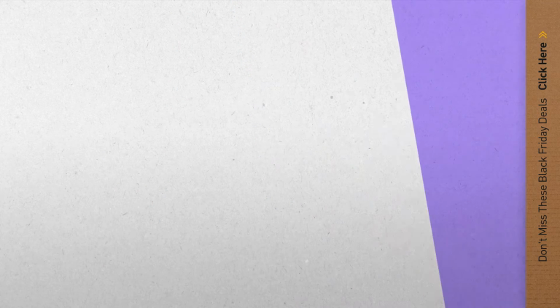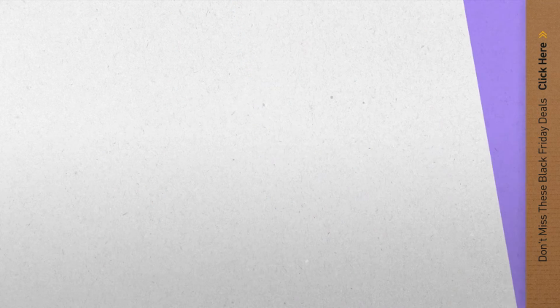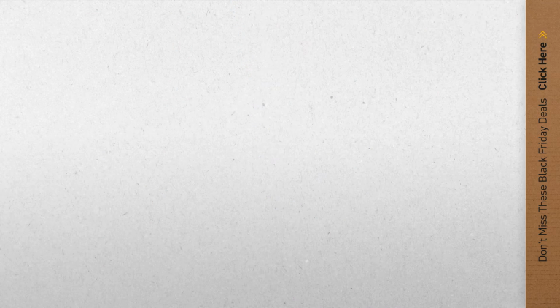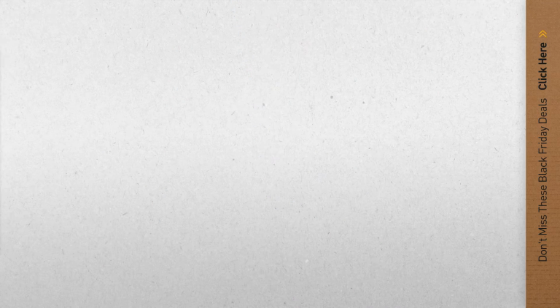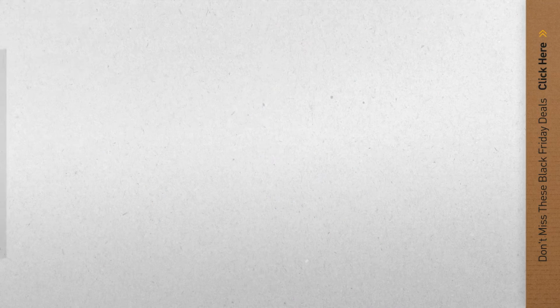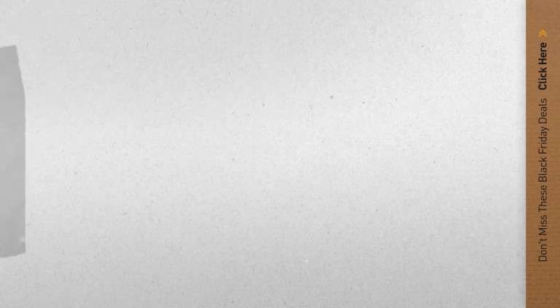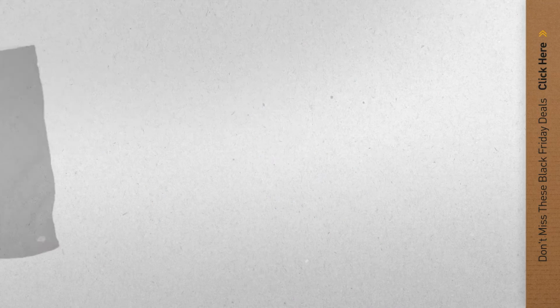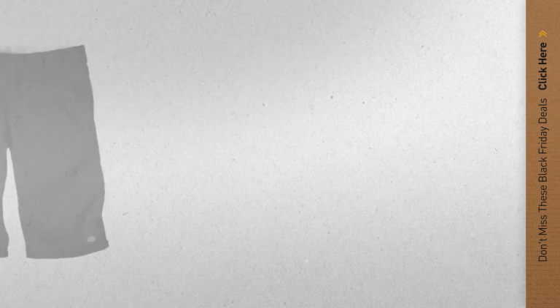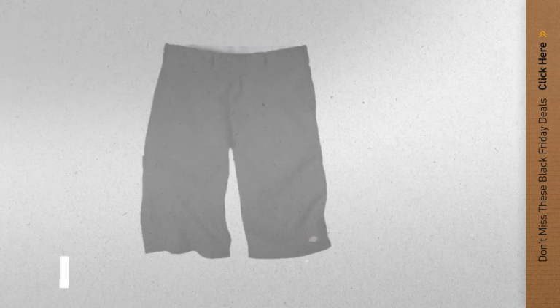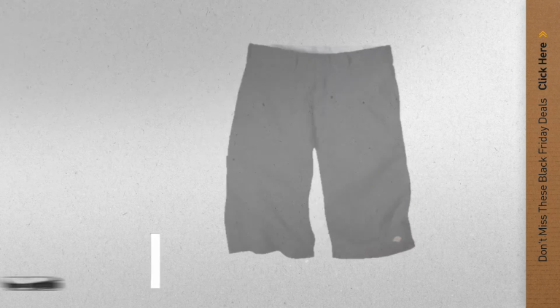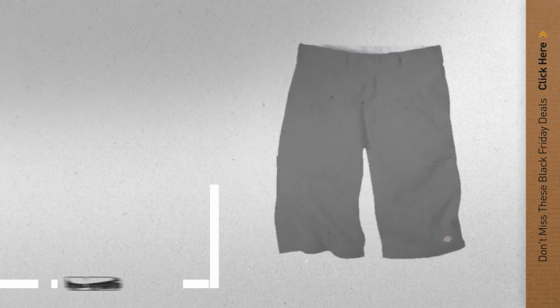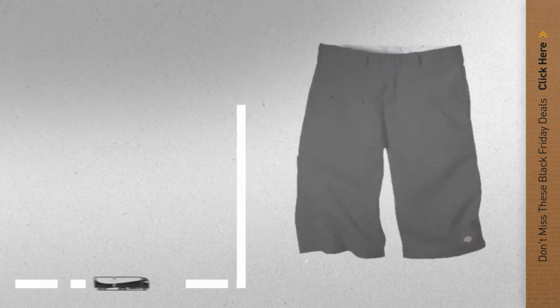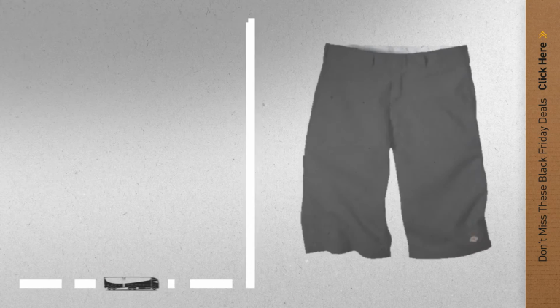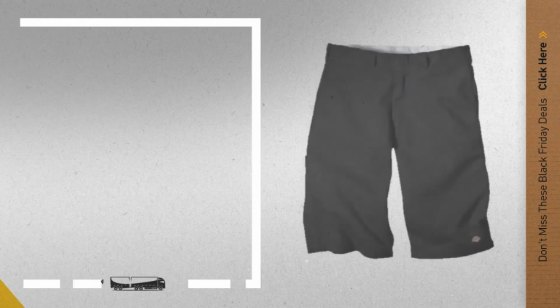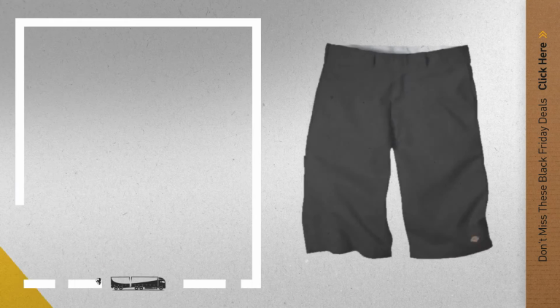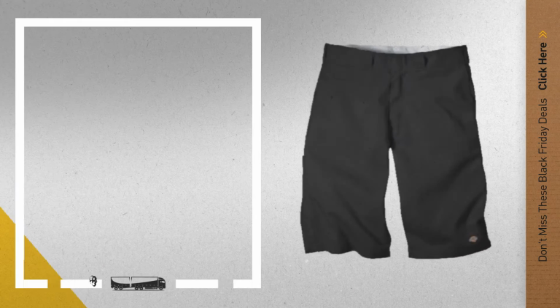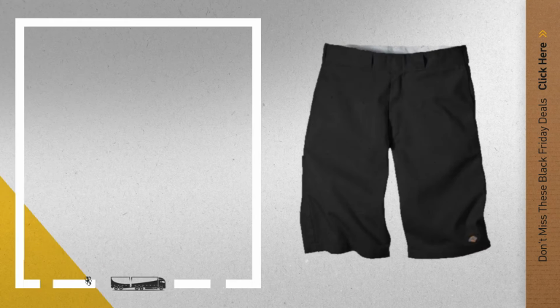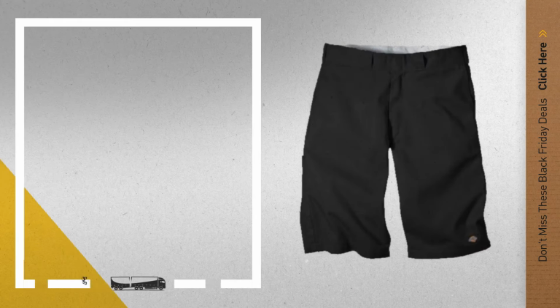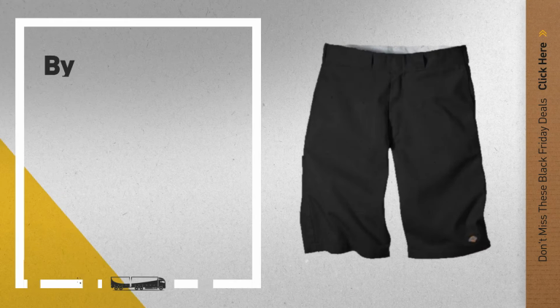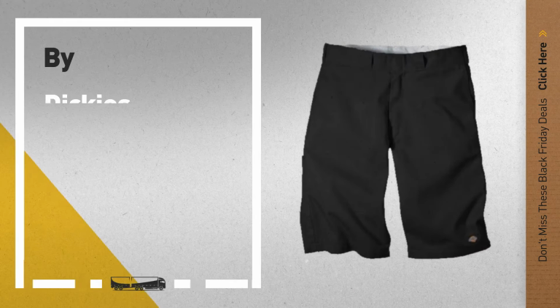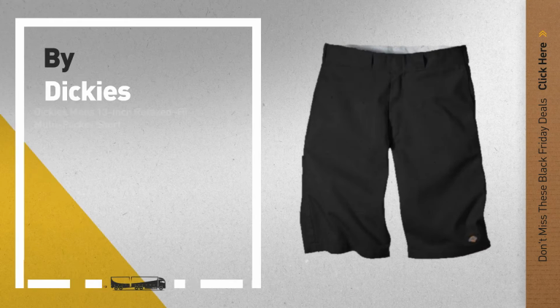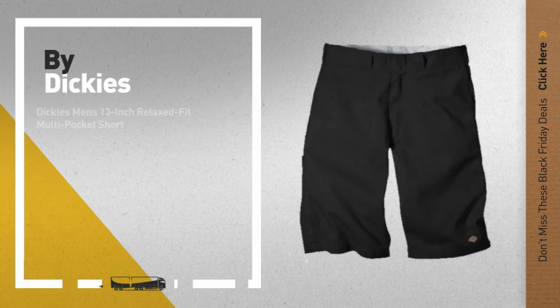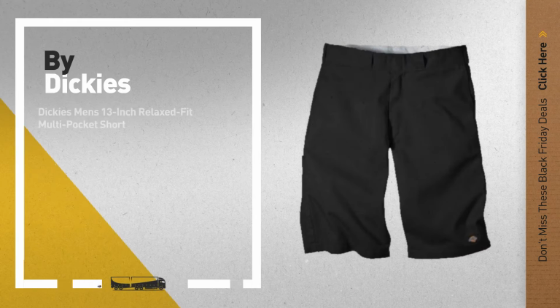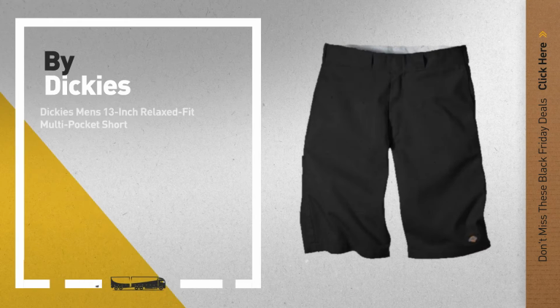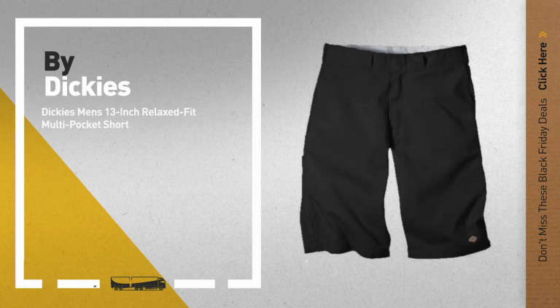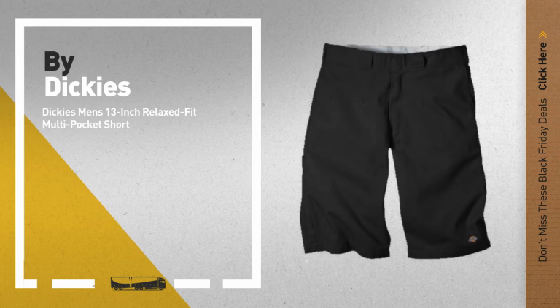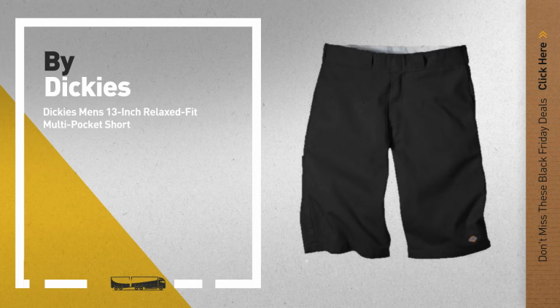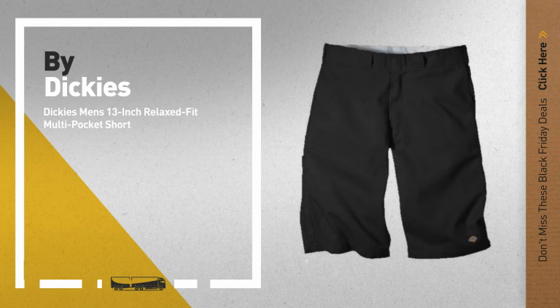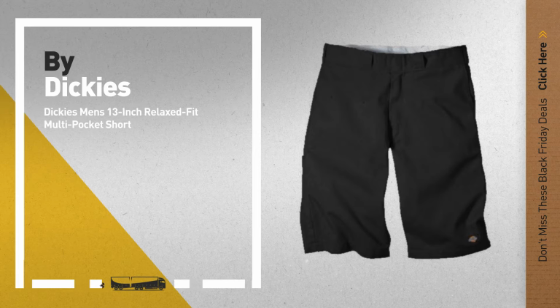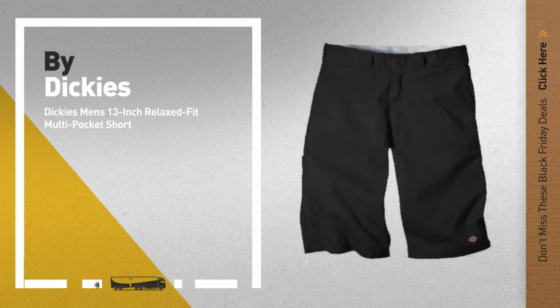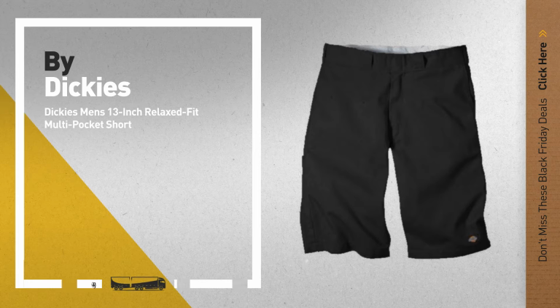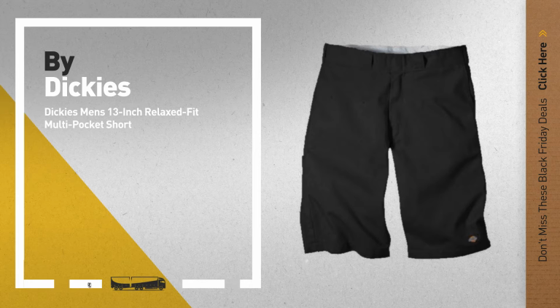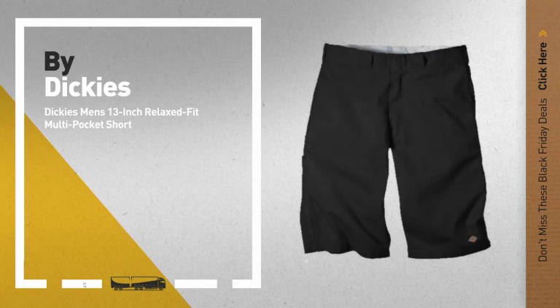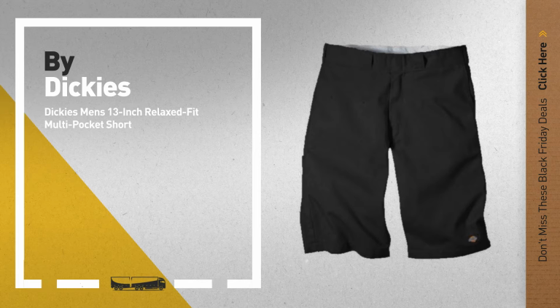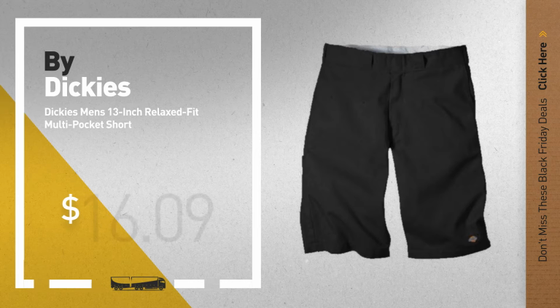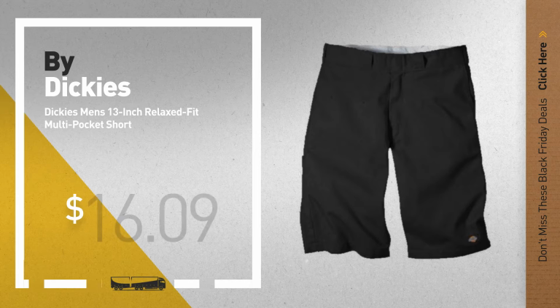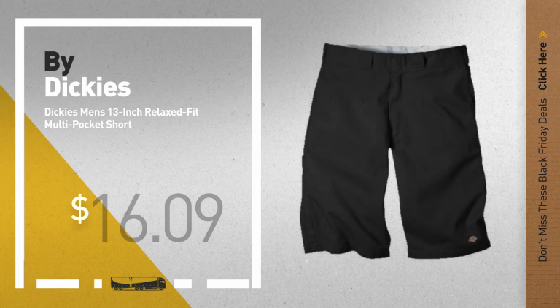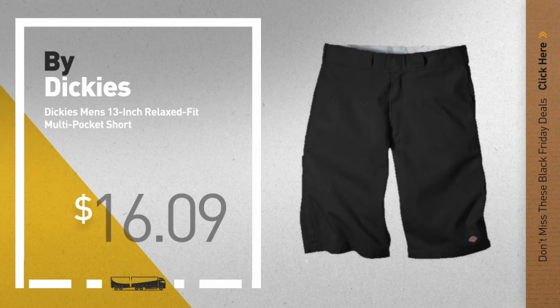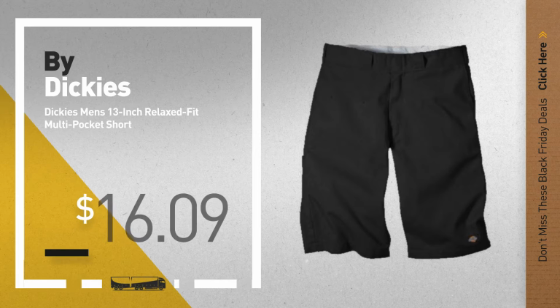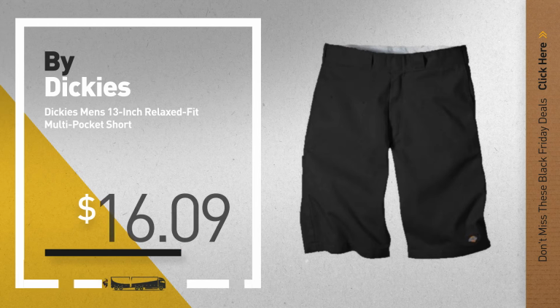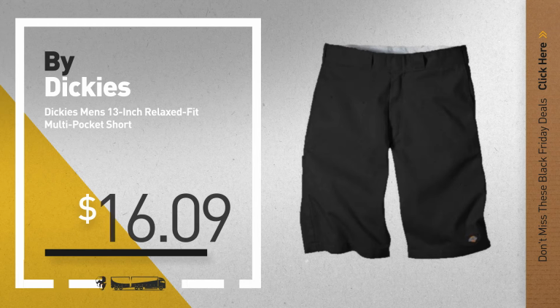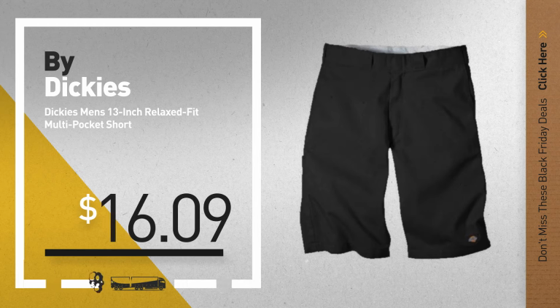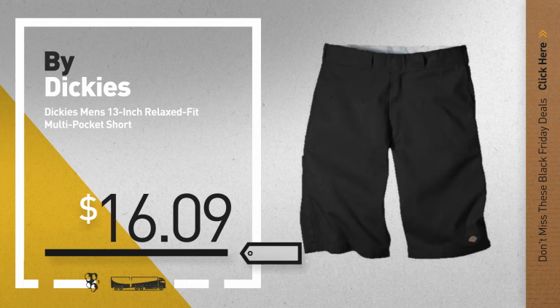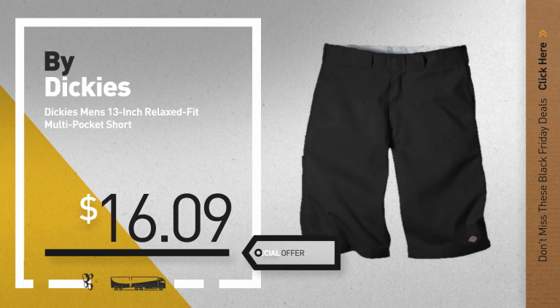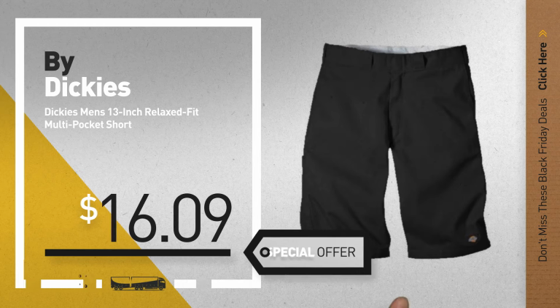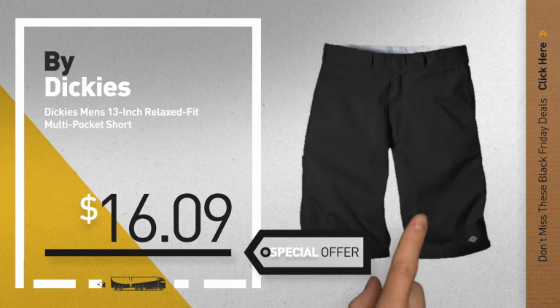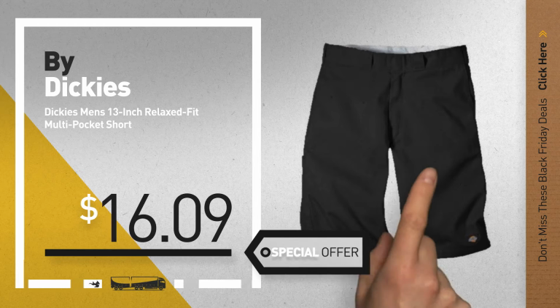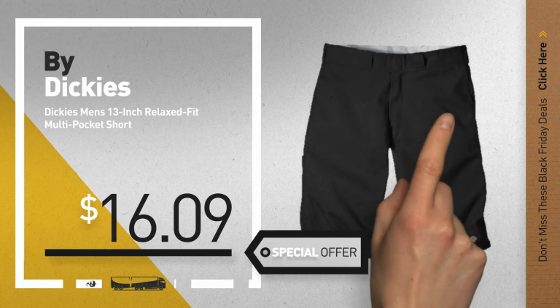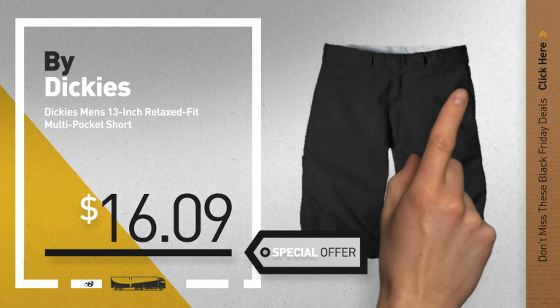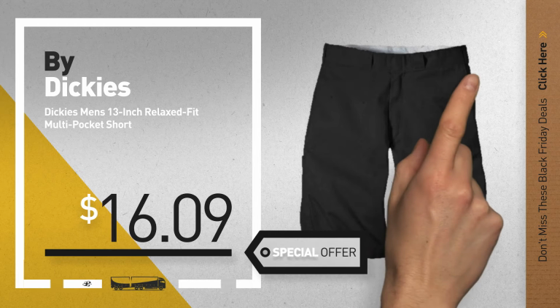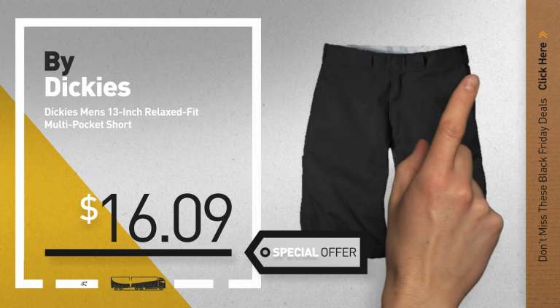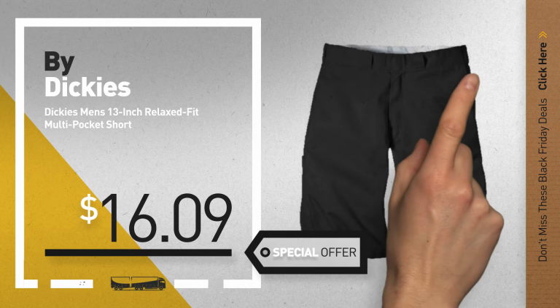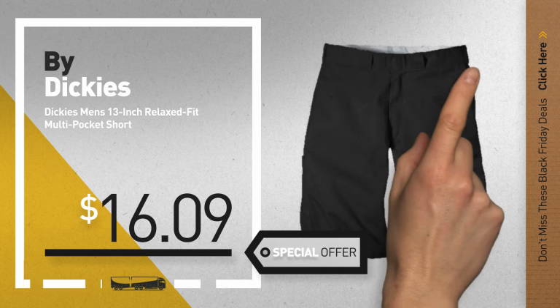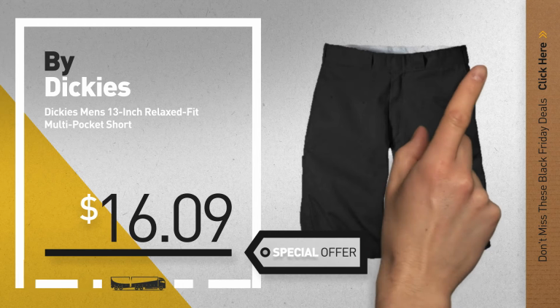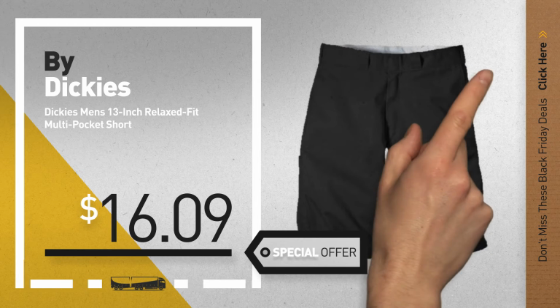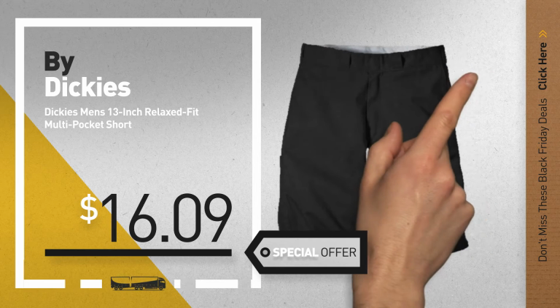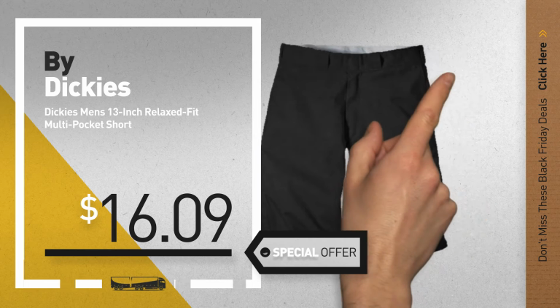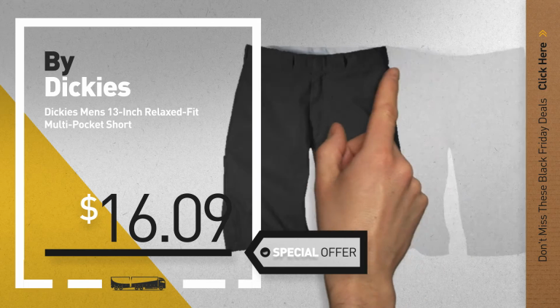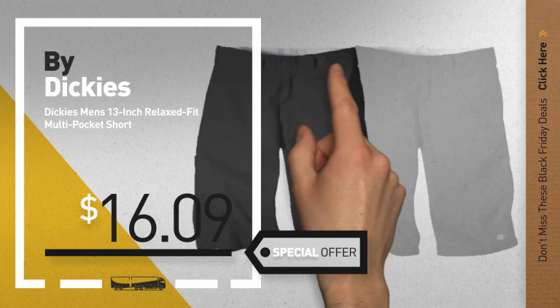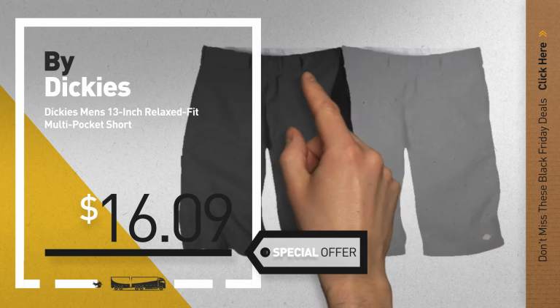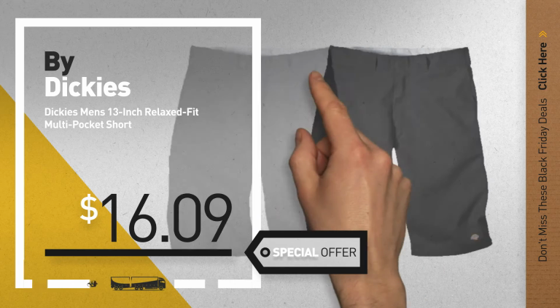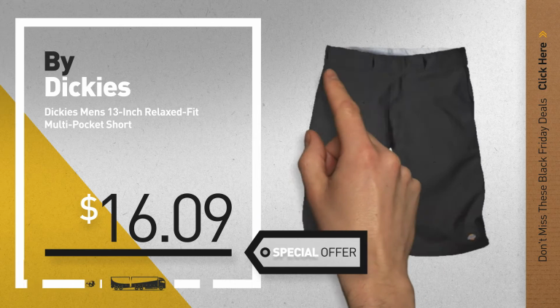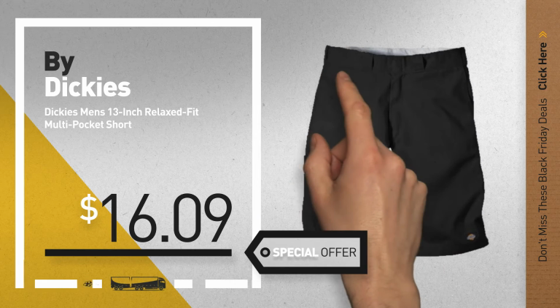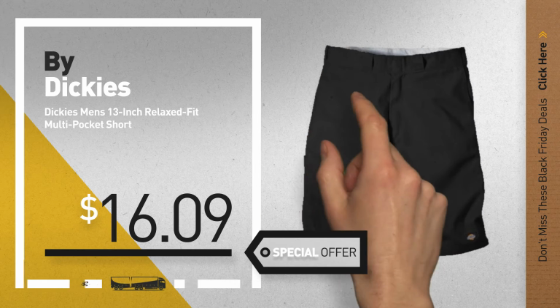Number 6, by Dickies. Get this special Black Friday Cyber Monday Men's Fashion deal.